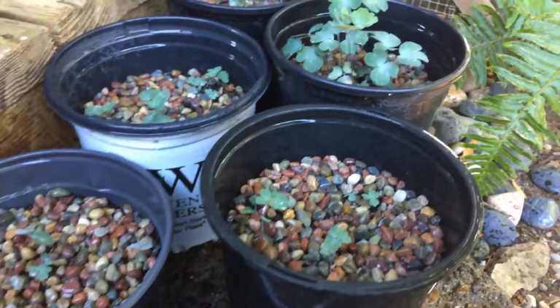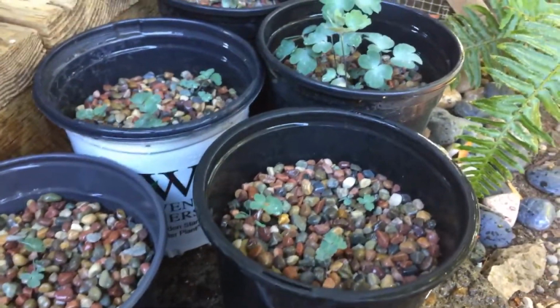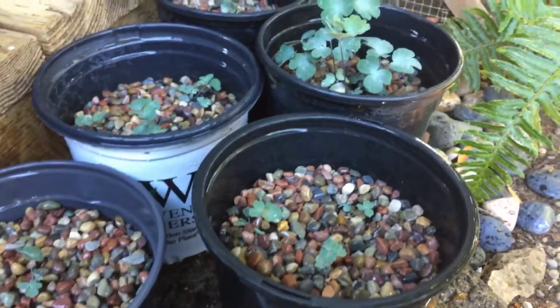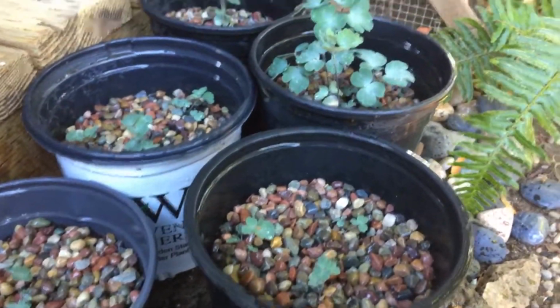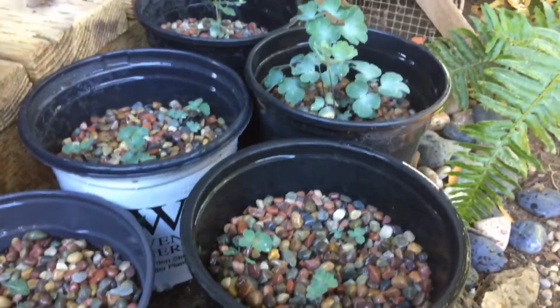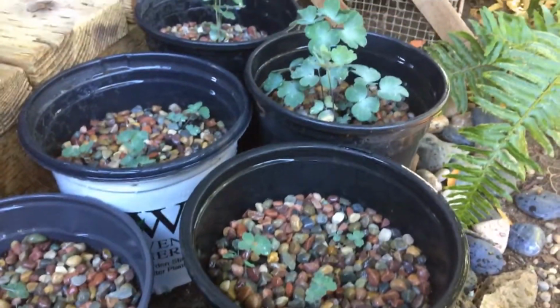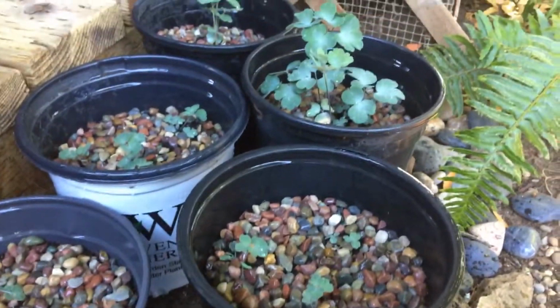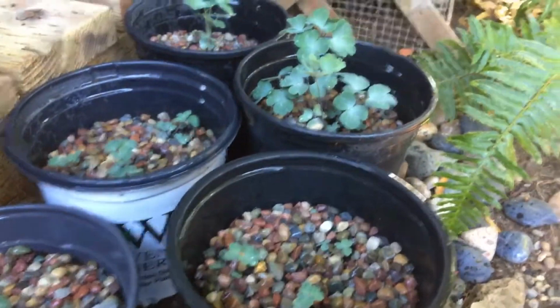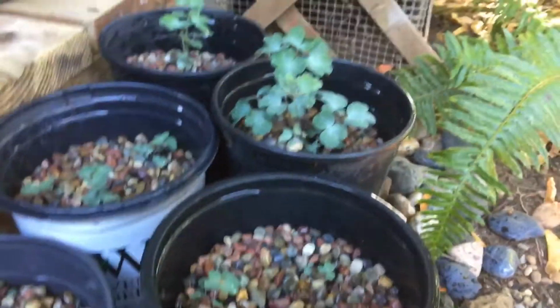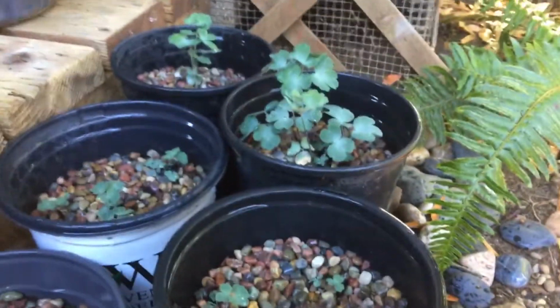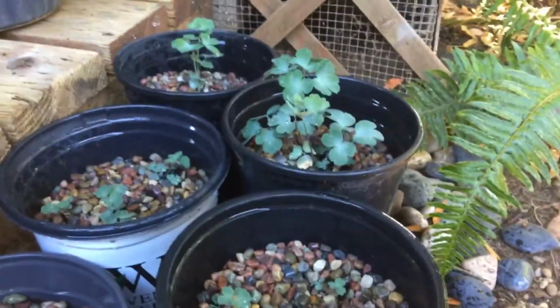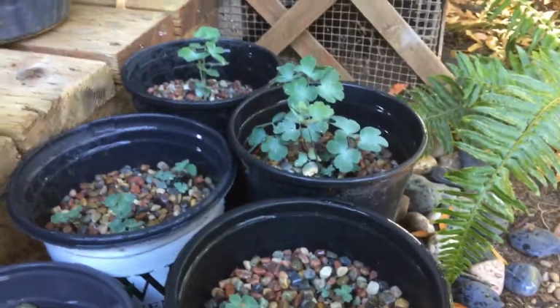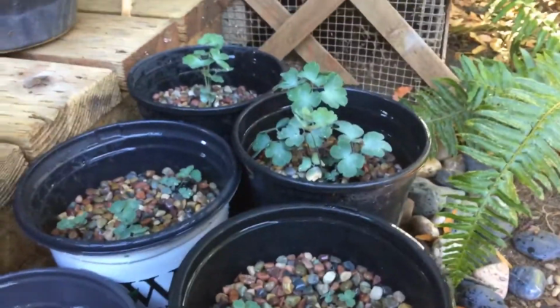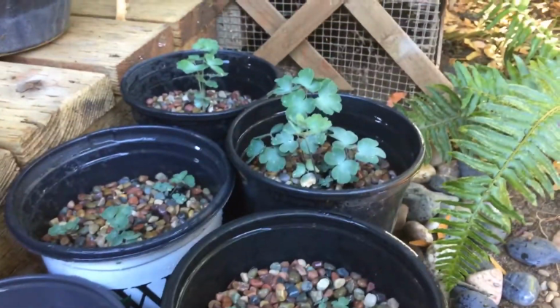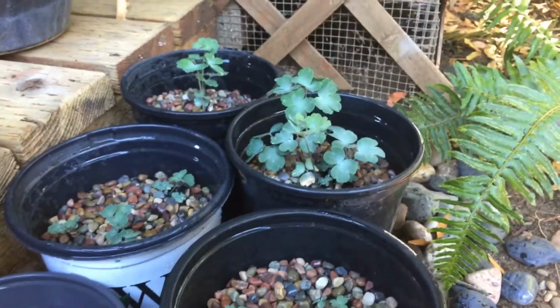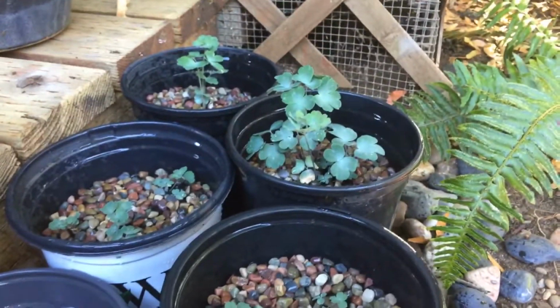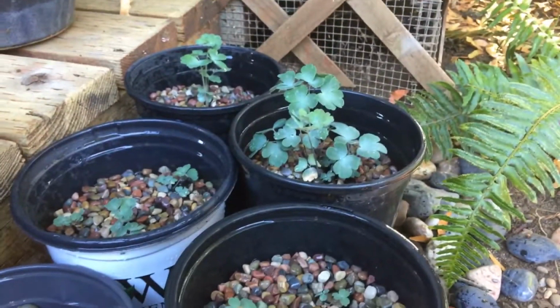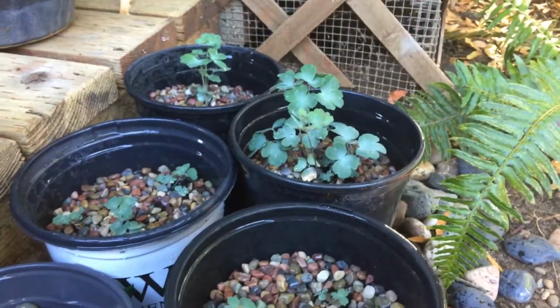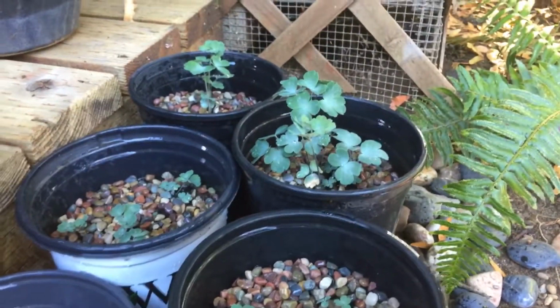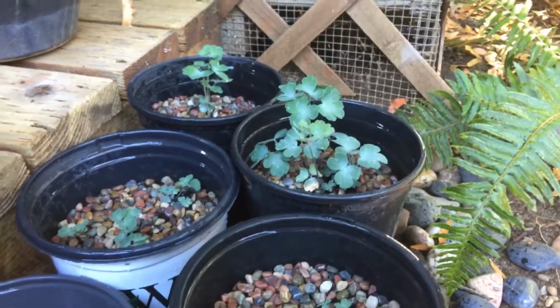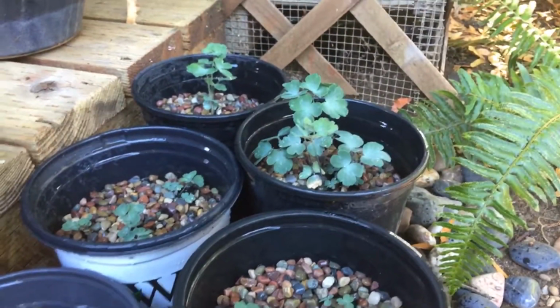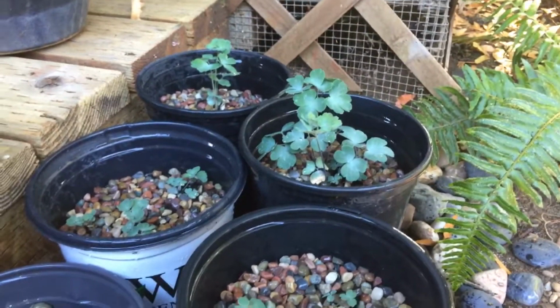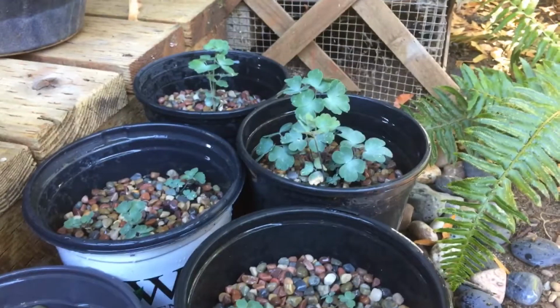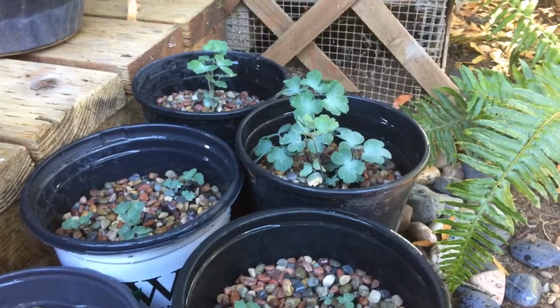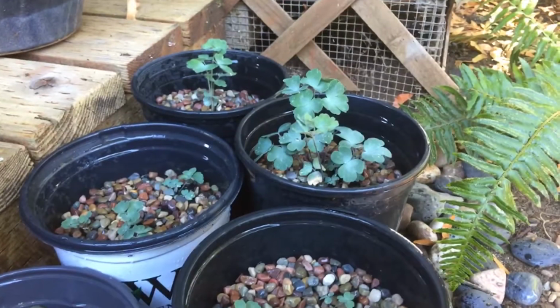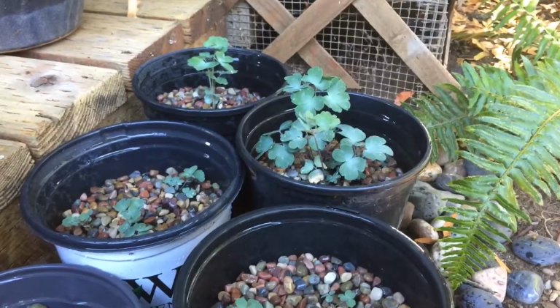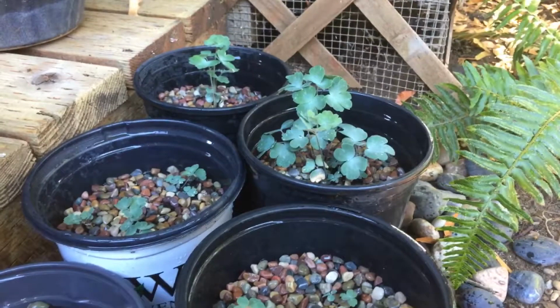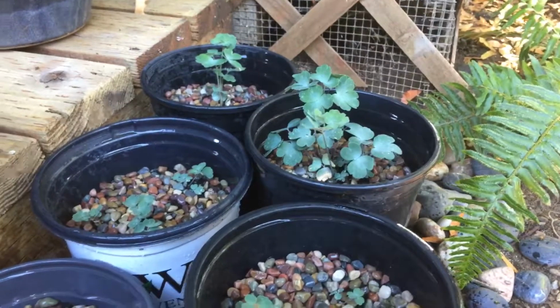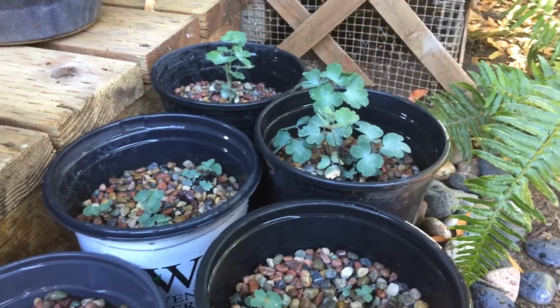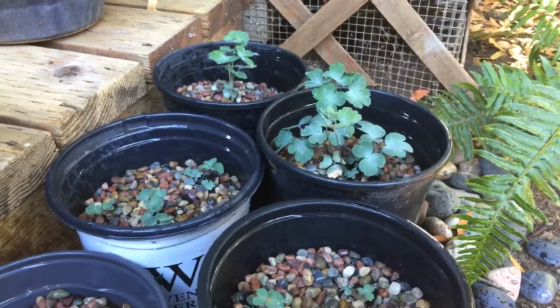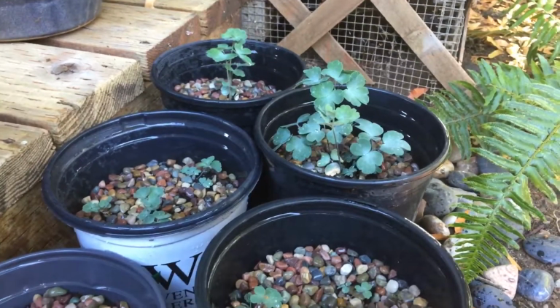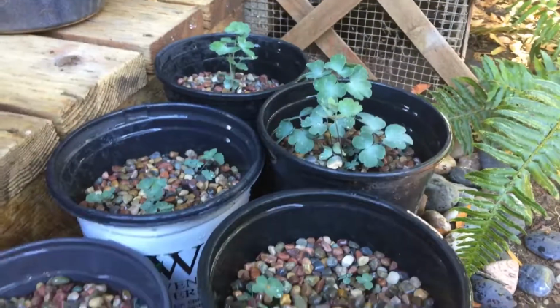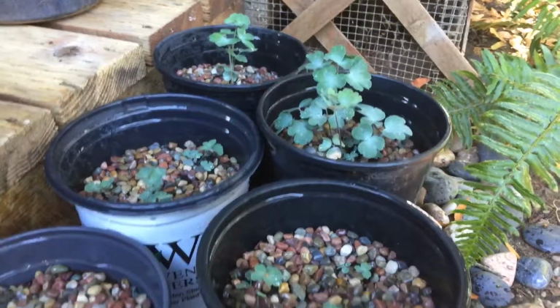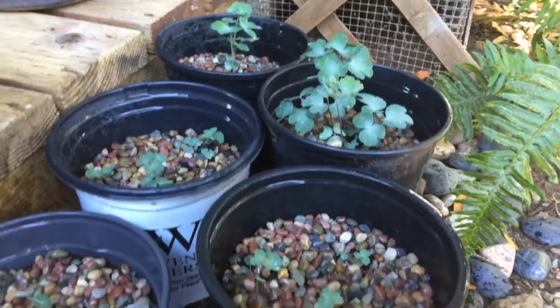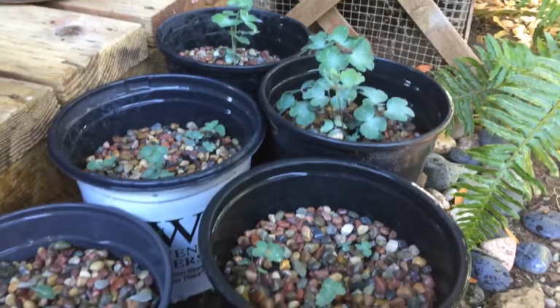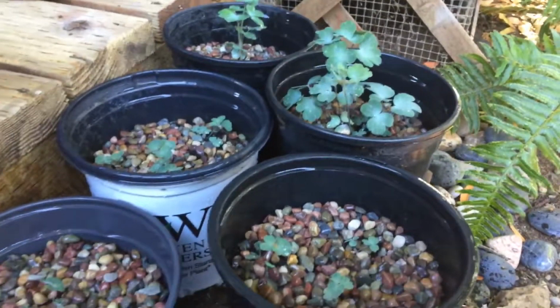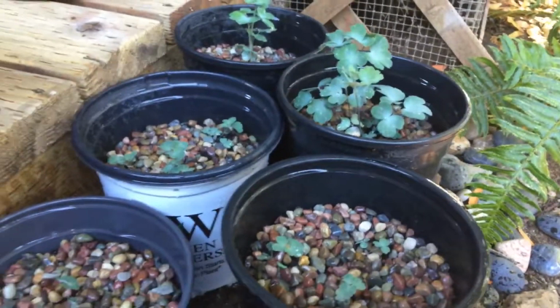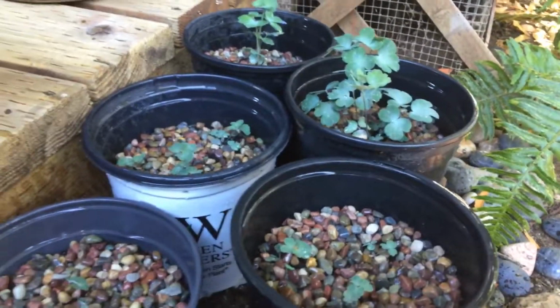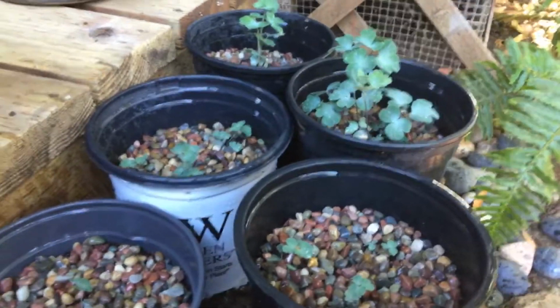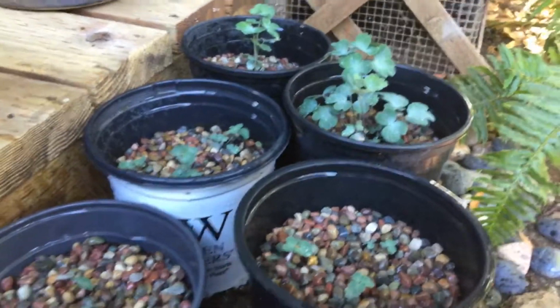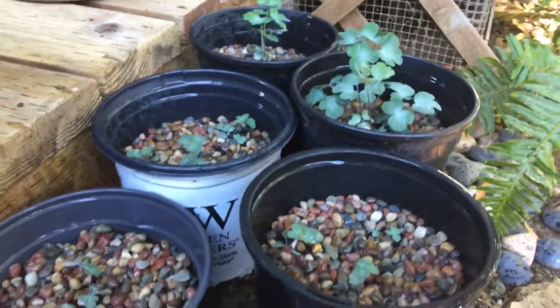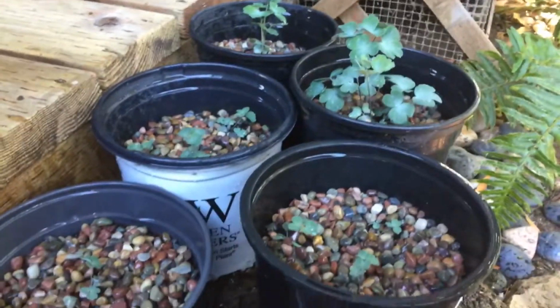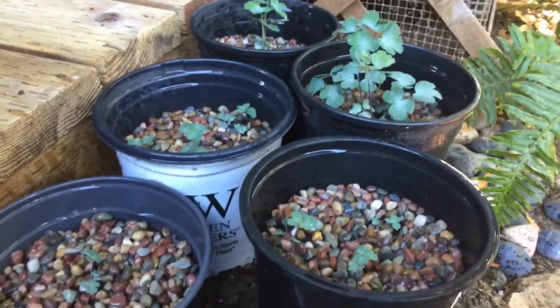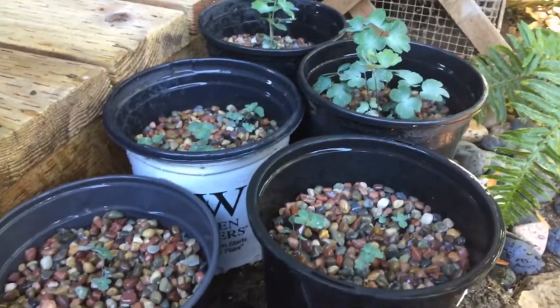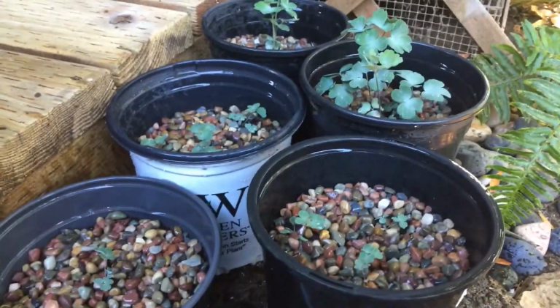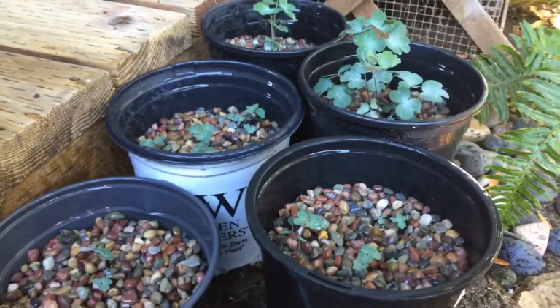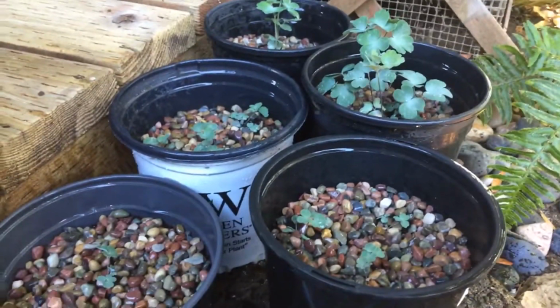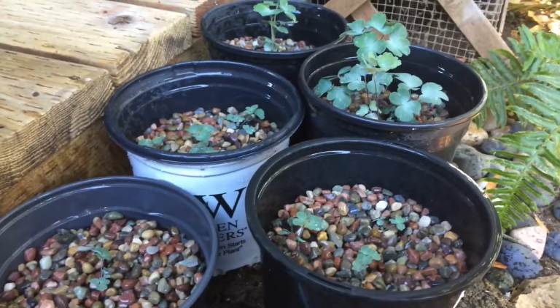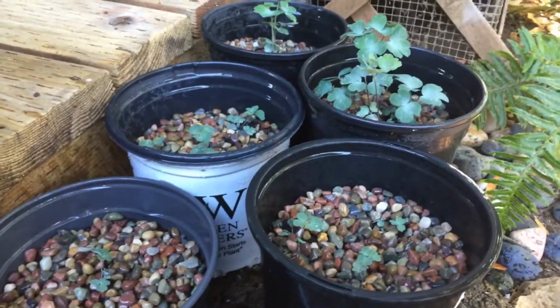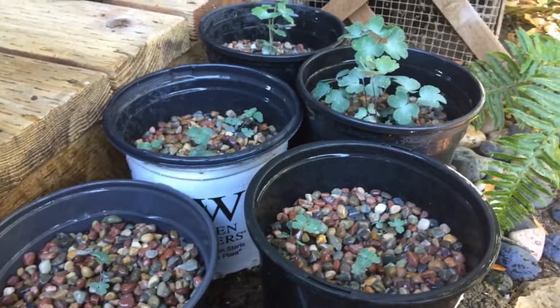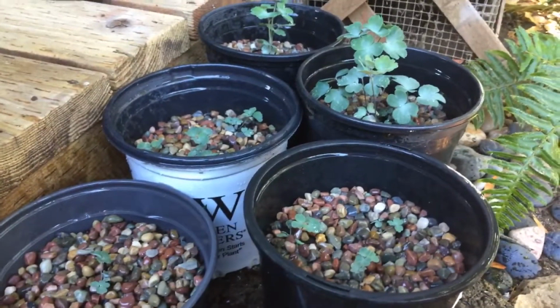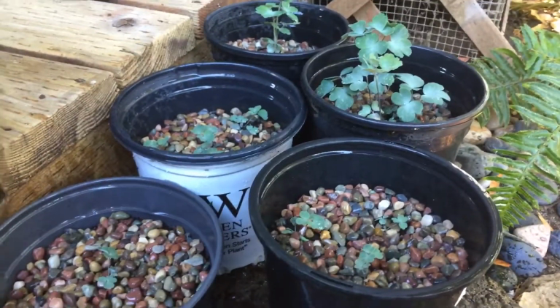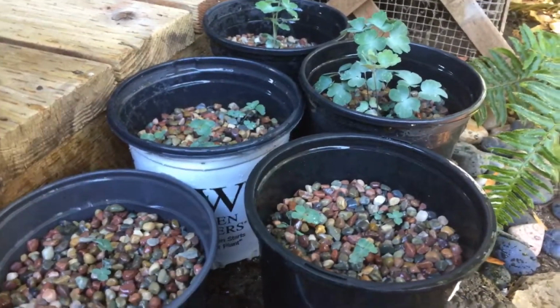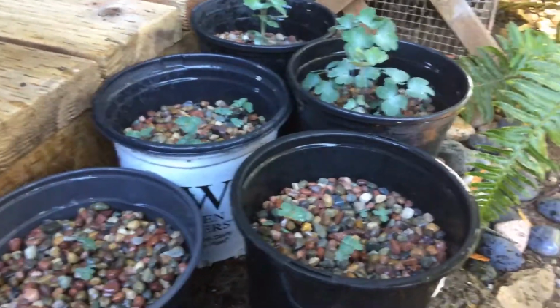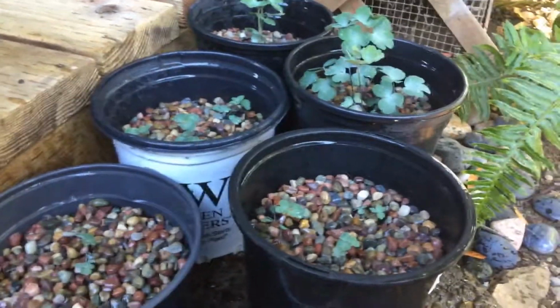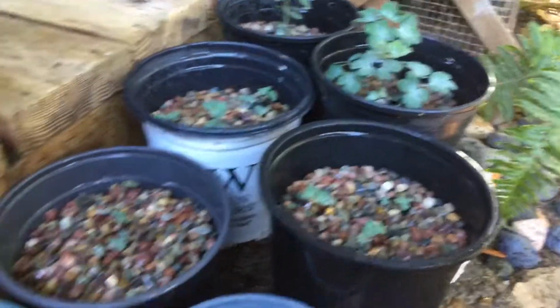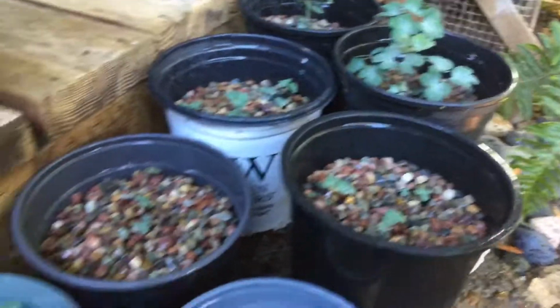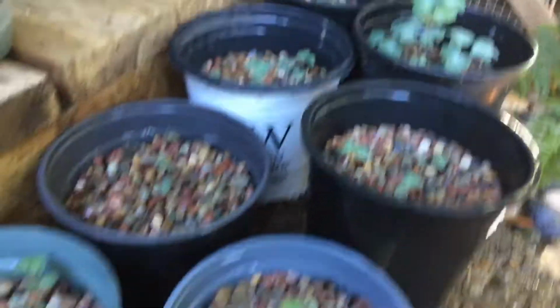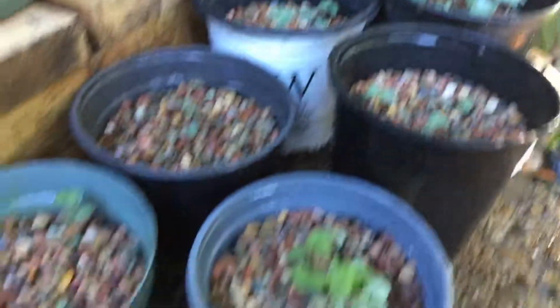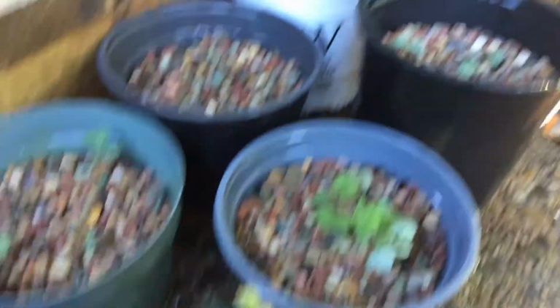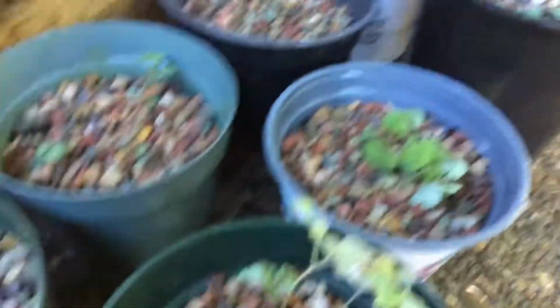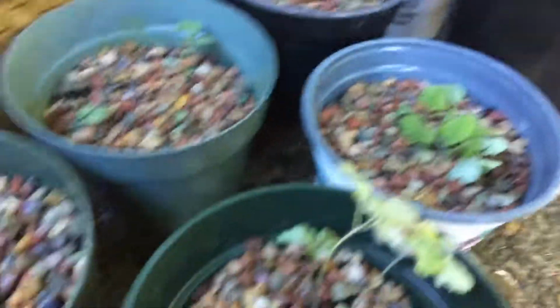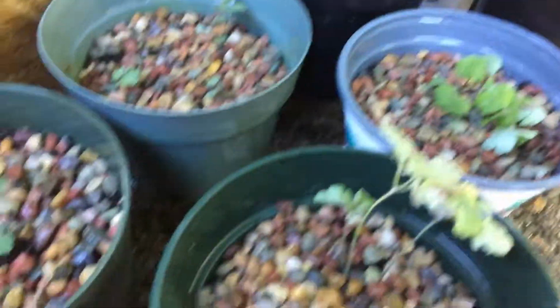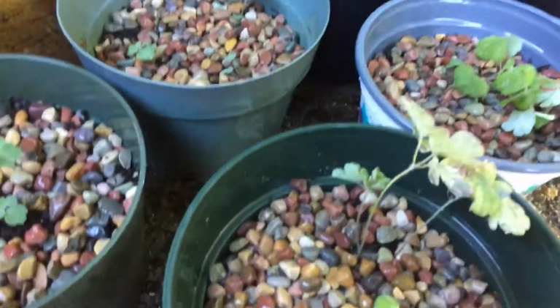Say goodbye to the baby columbine. Thanks for watching folks. Bye!